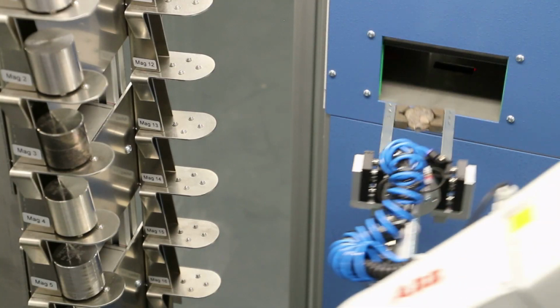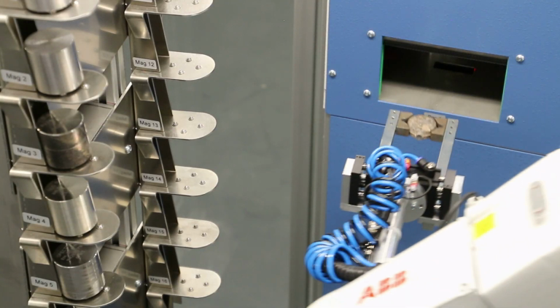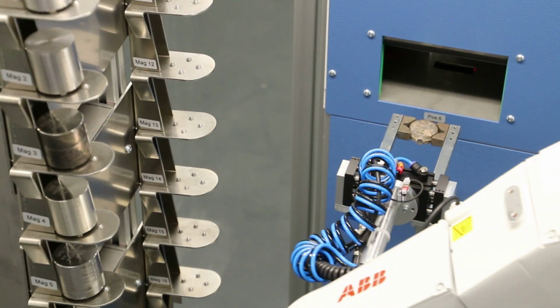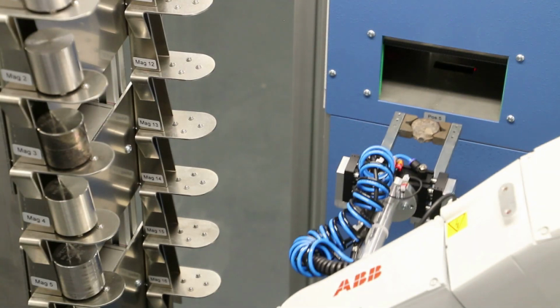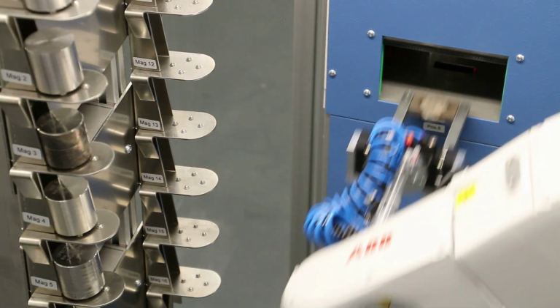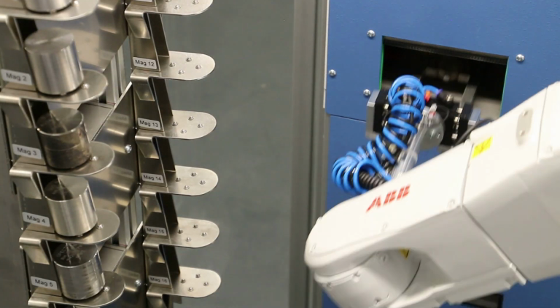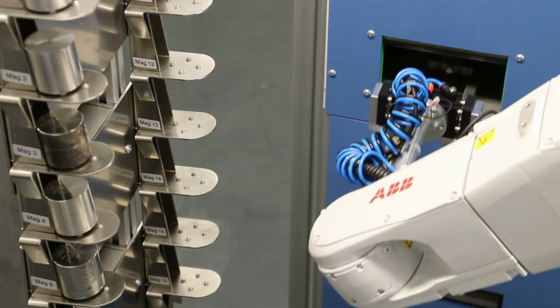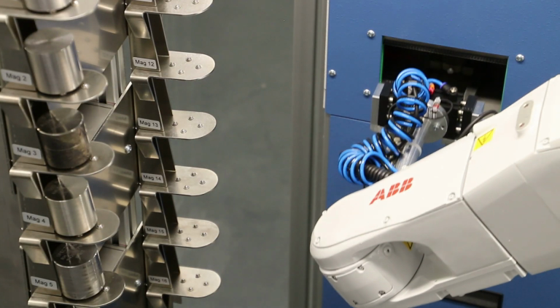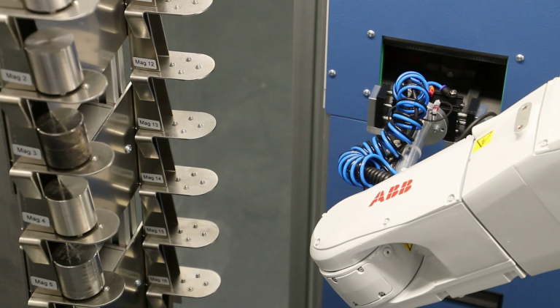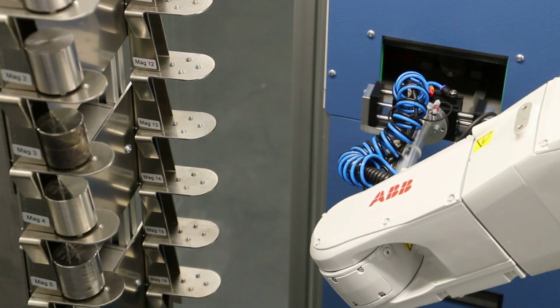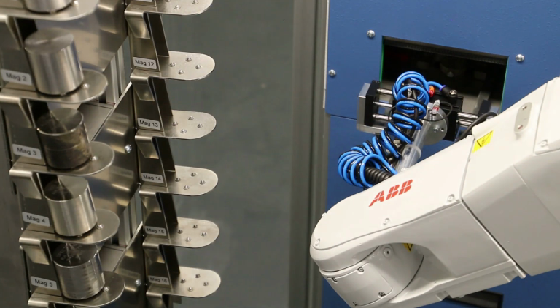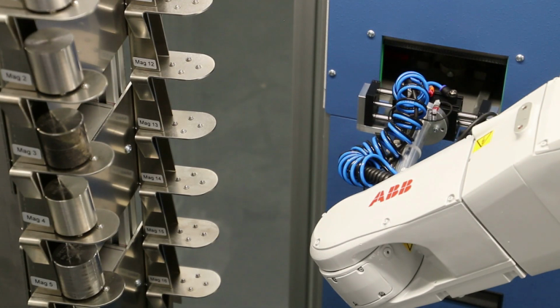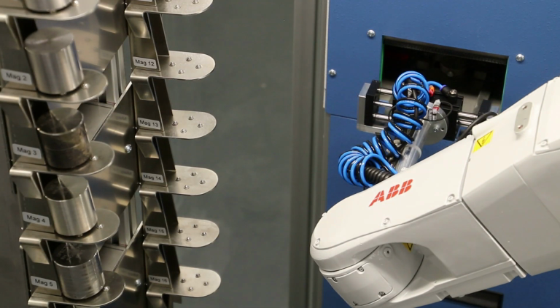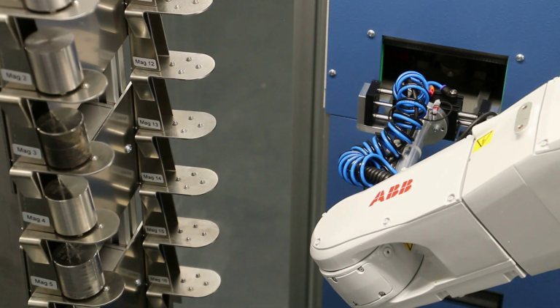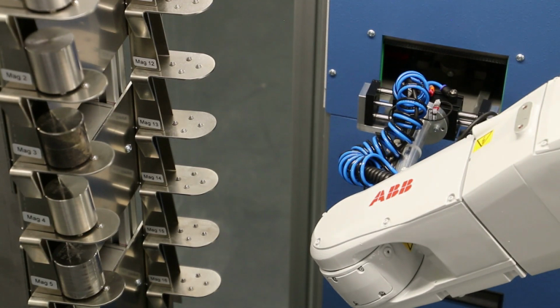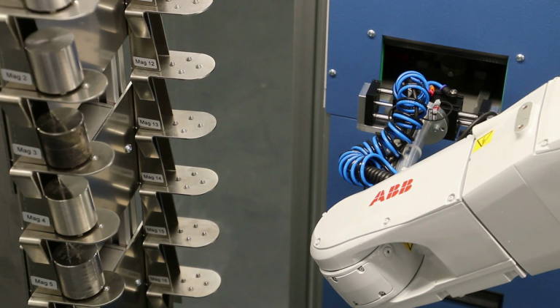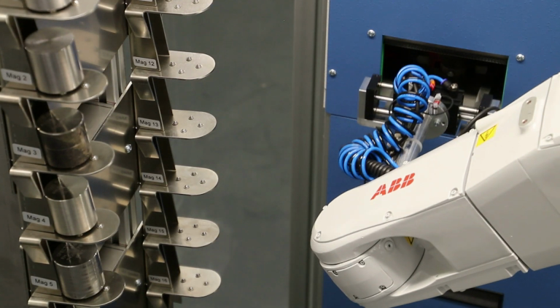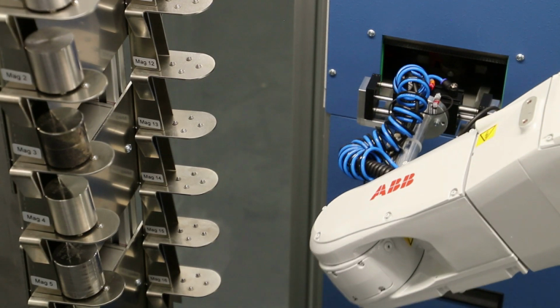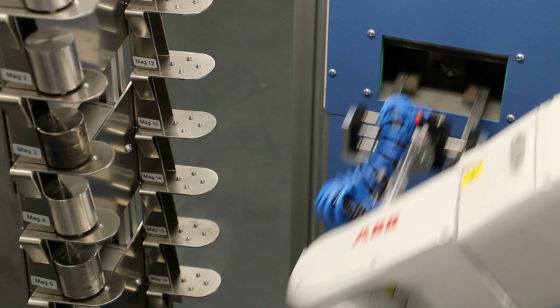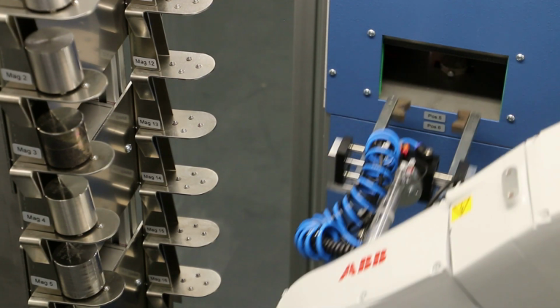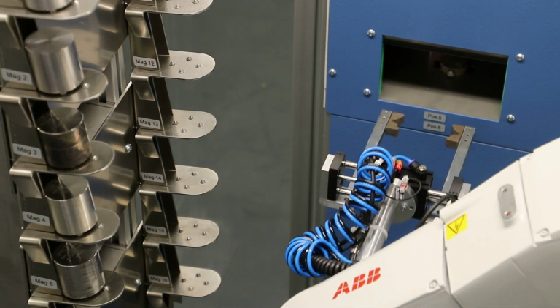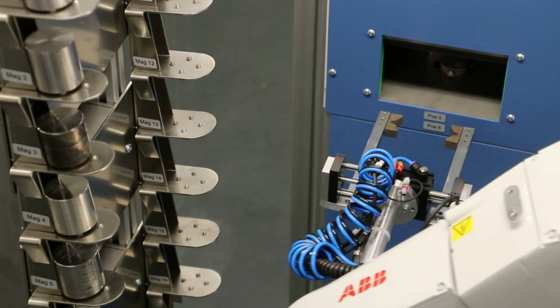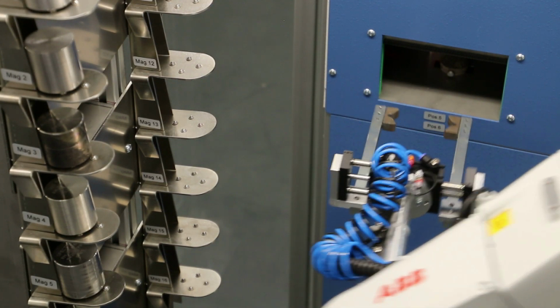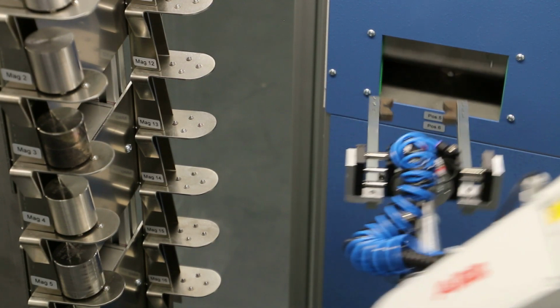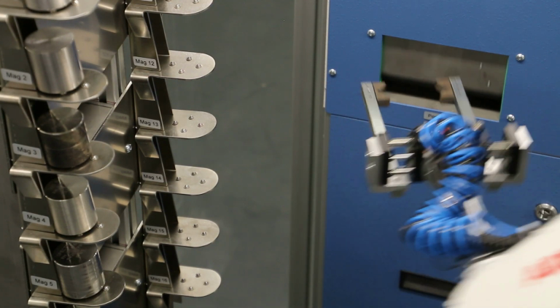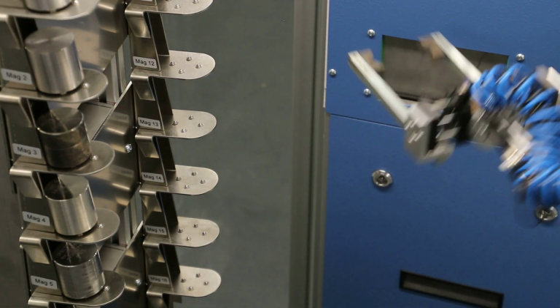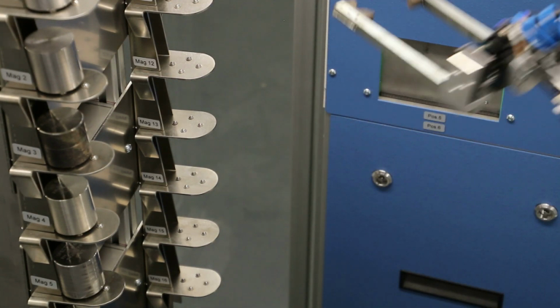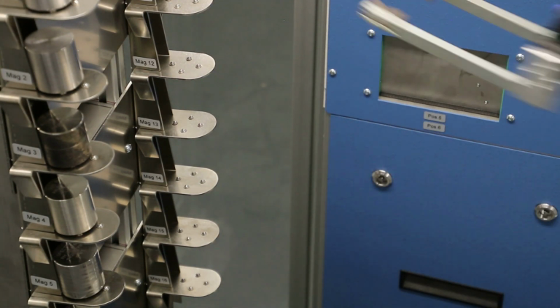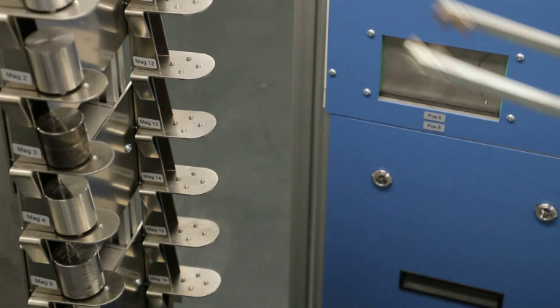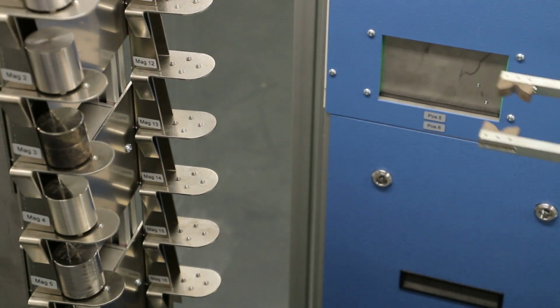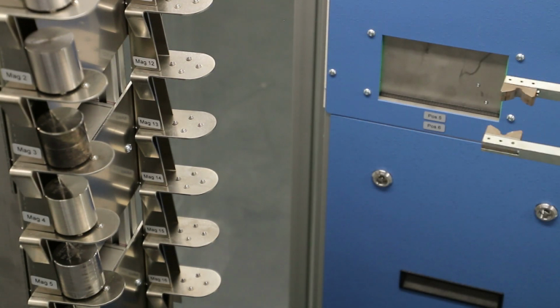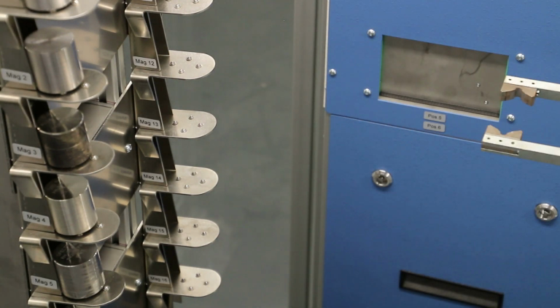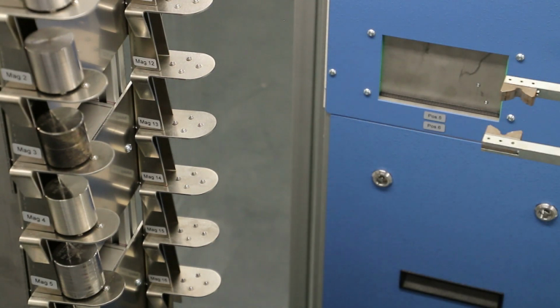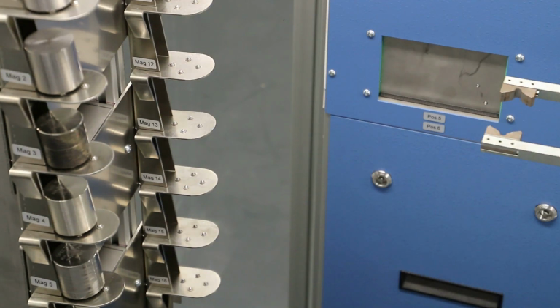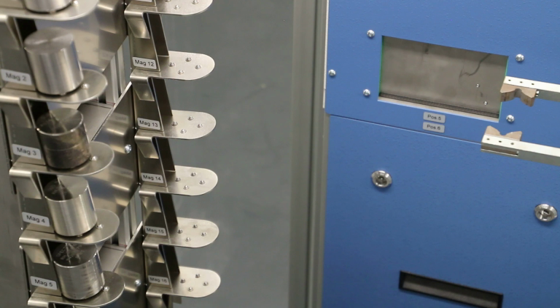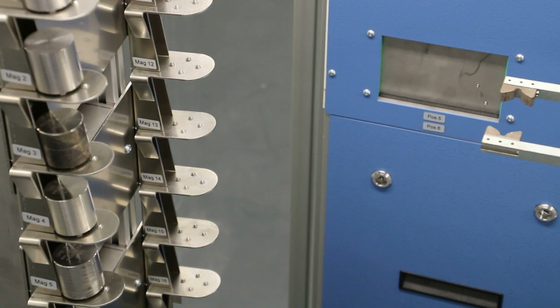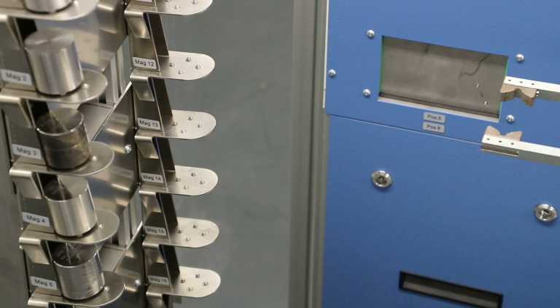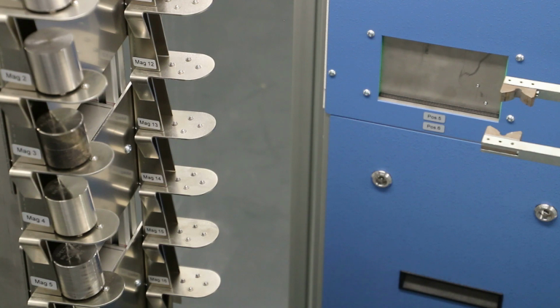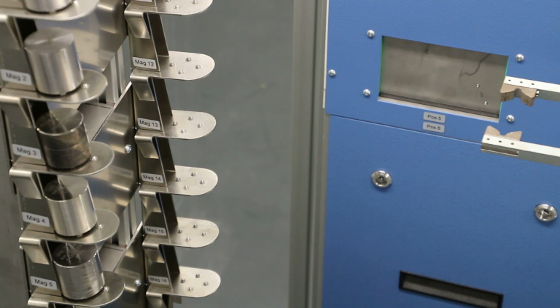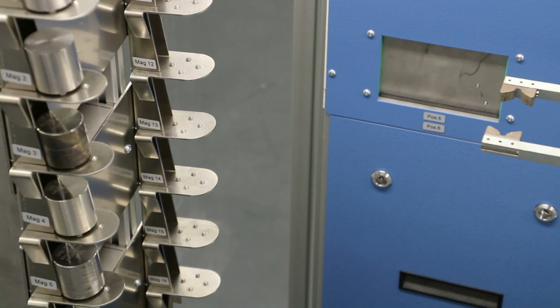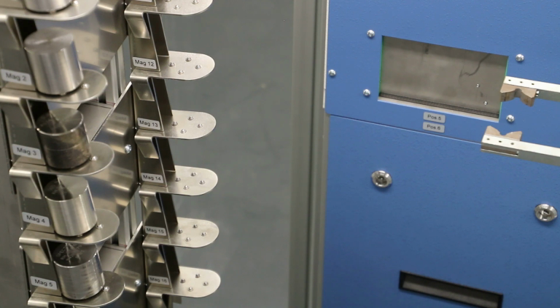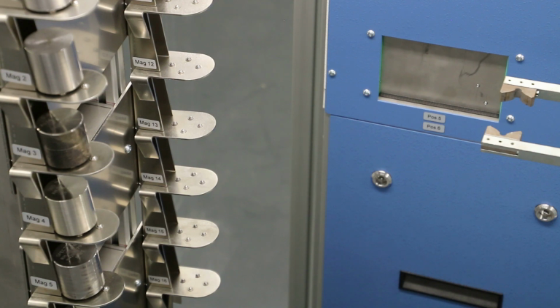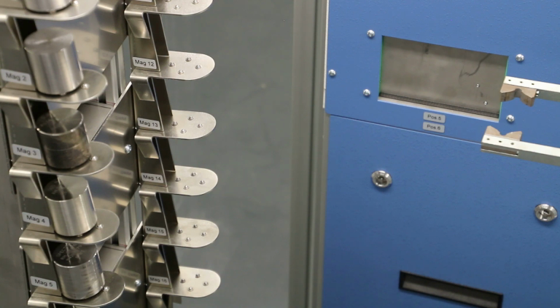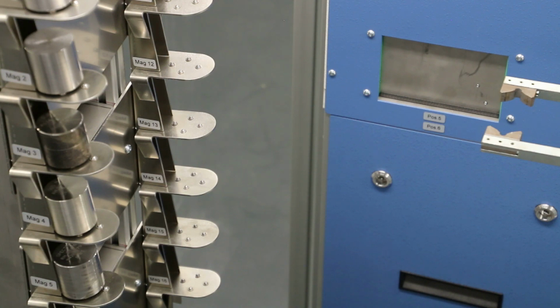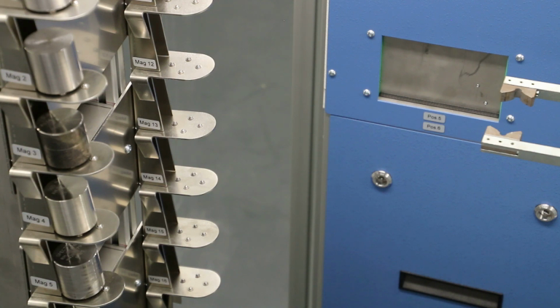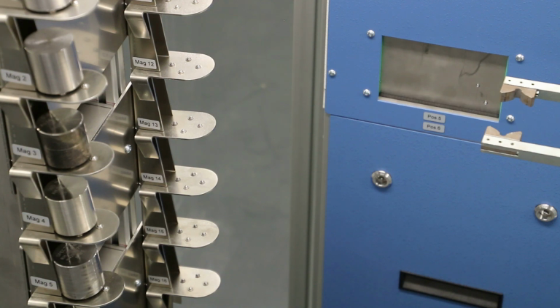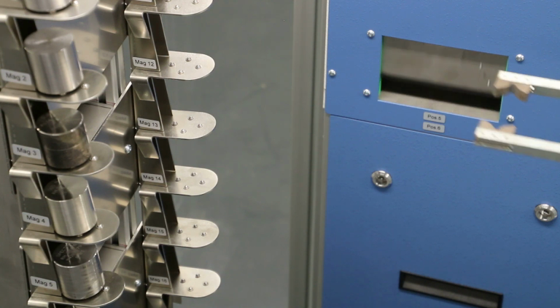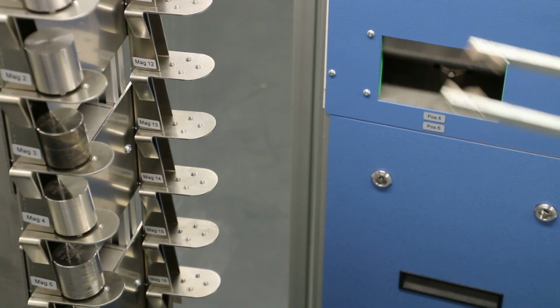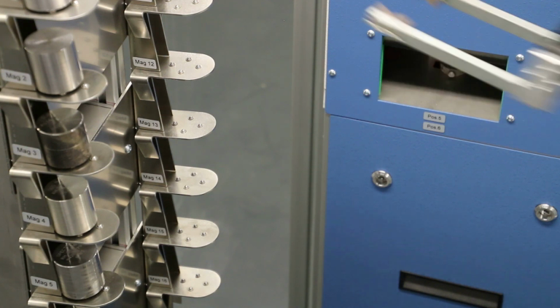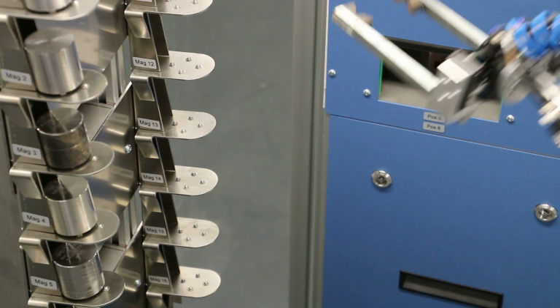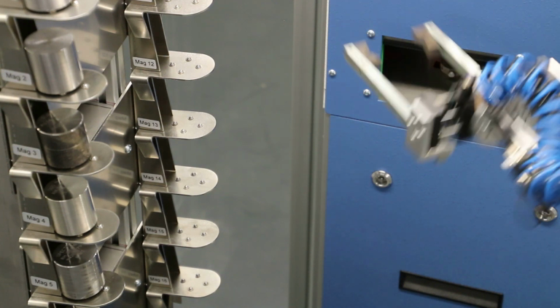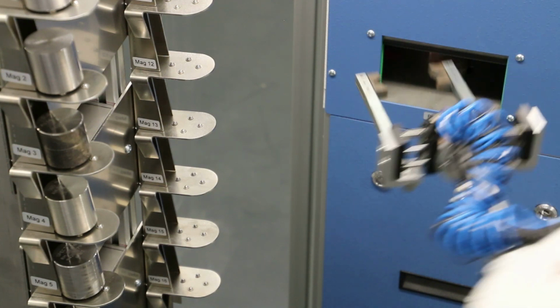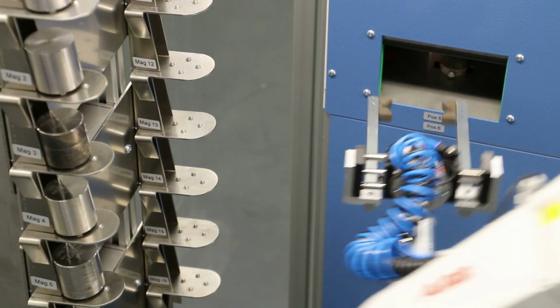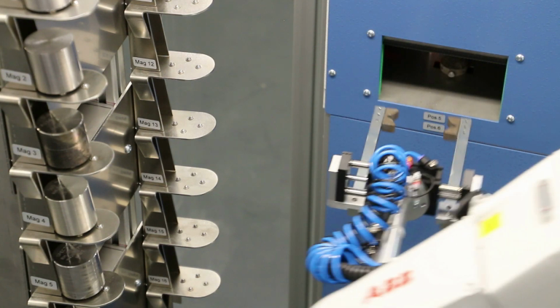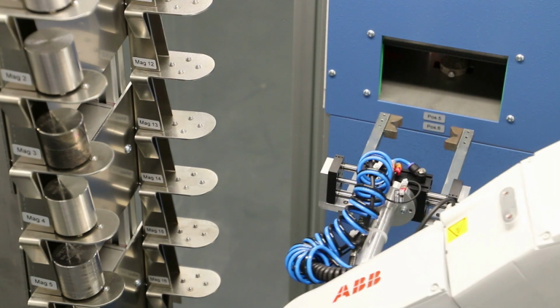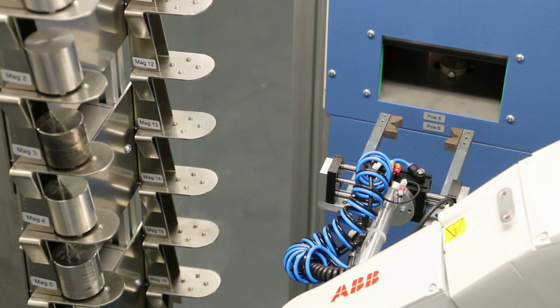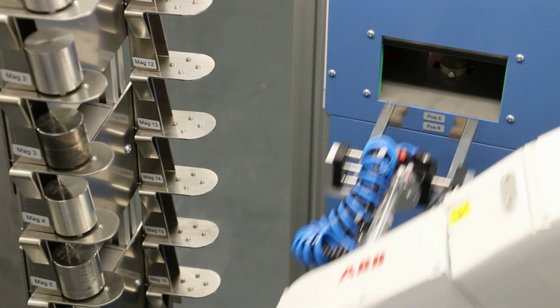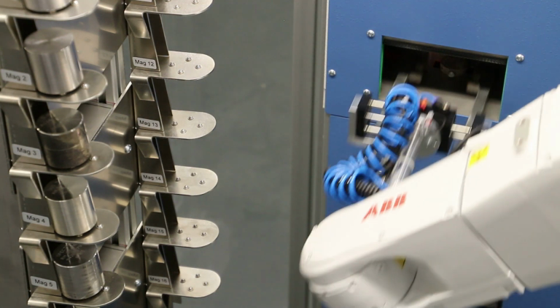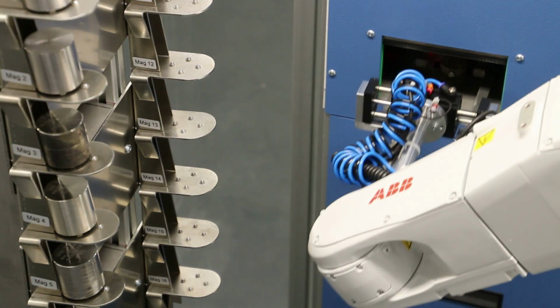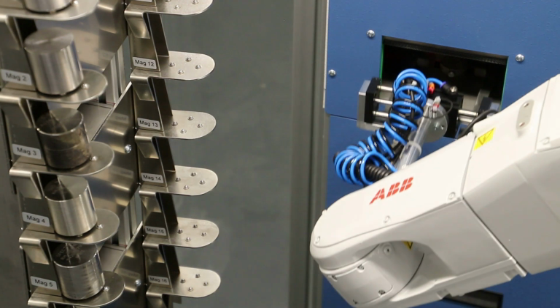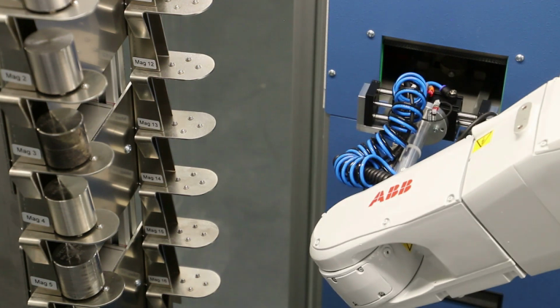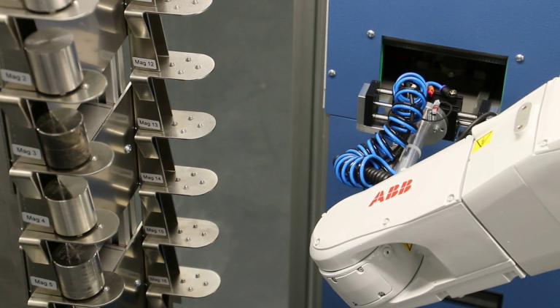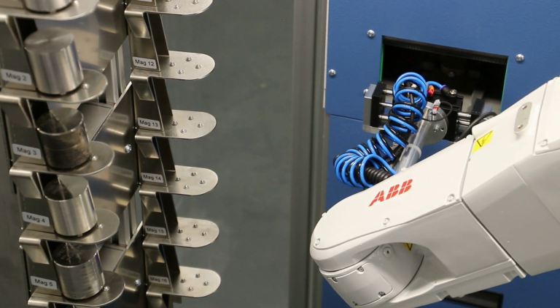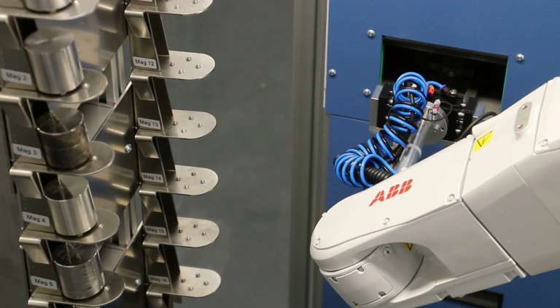The sample can, as shown here, be labeled with a matrix printer or other systems before being archived.